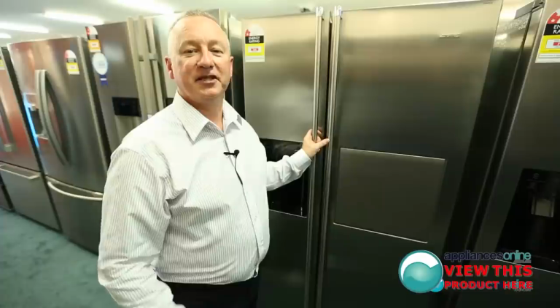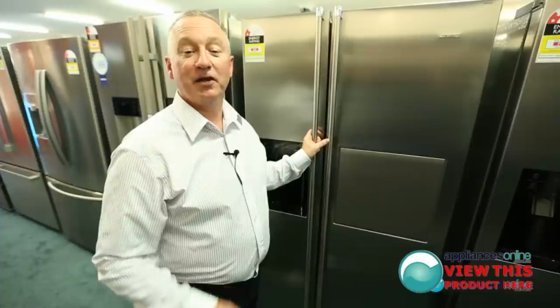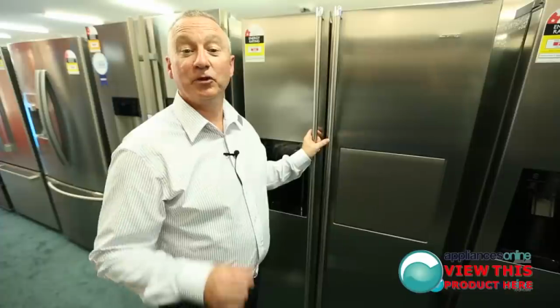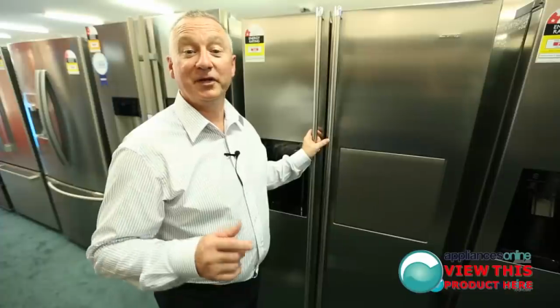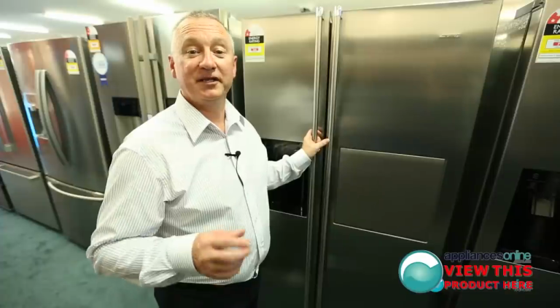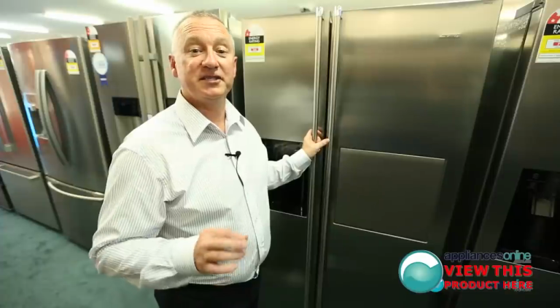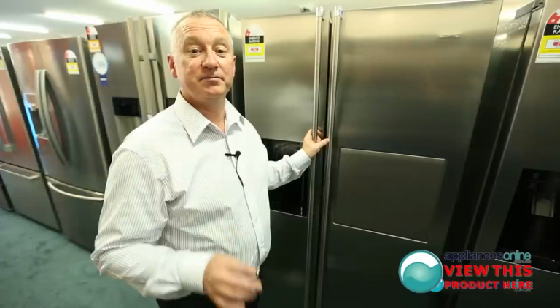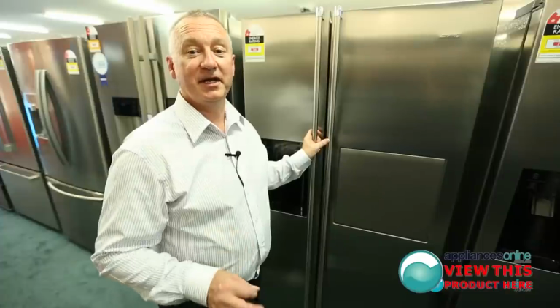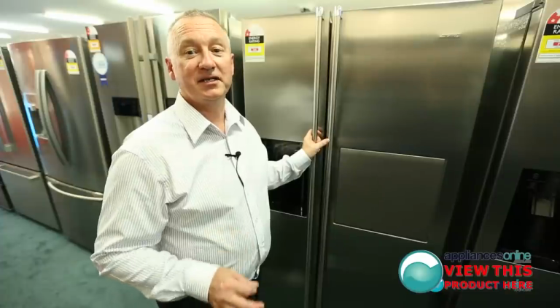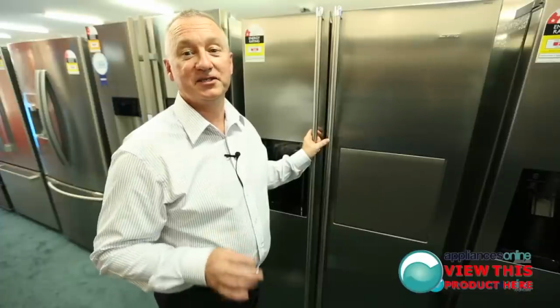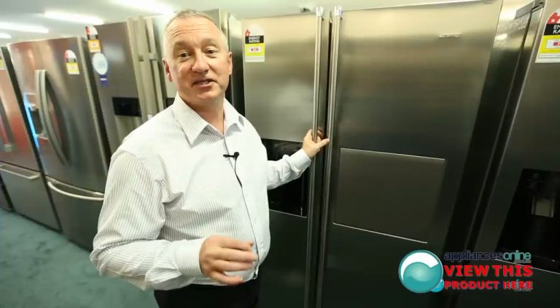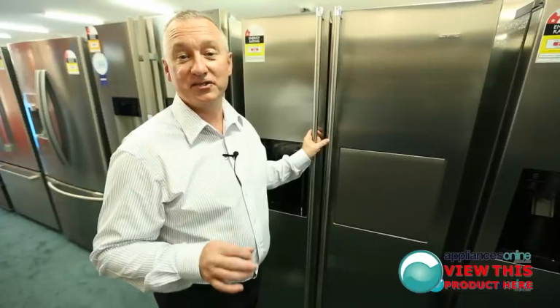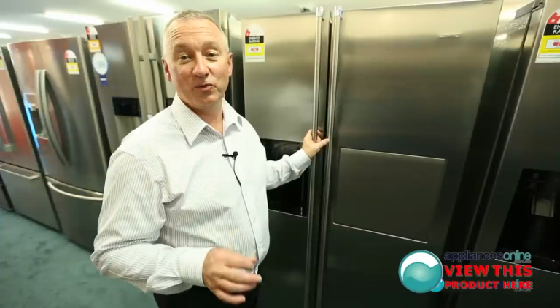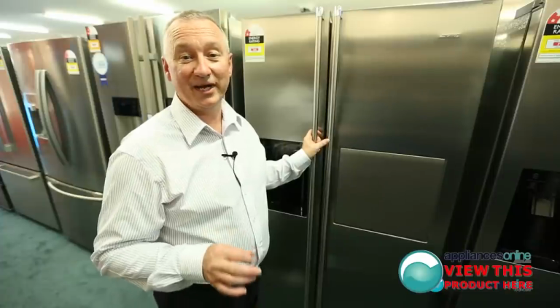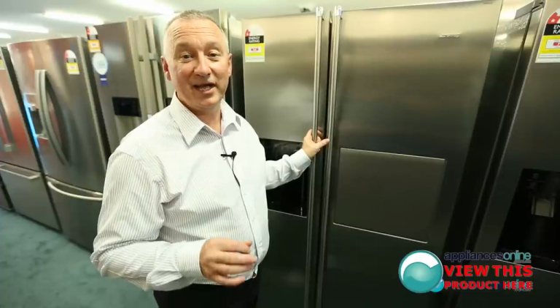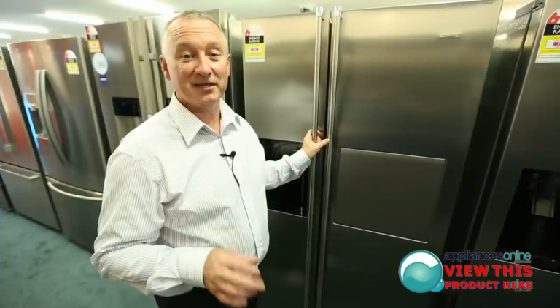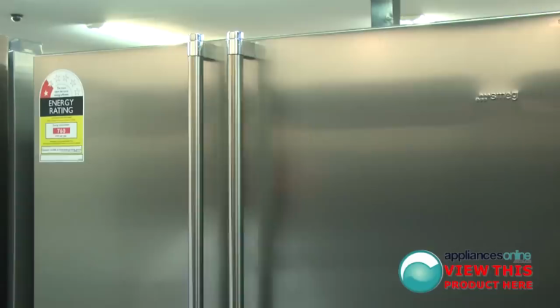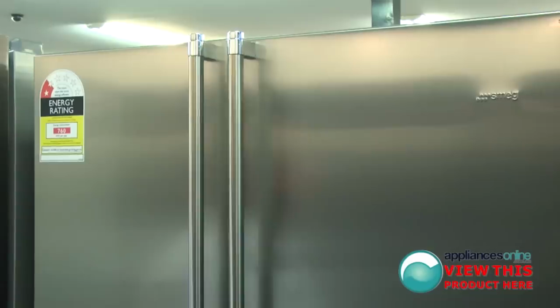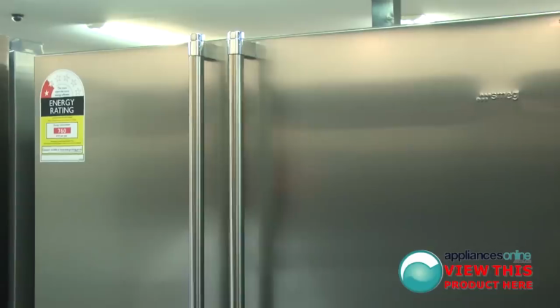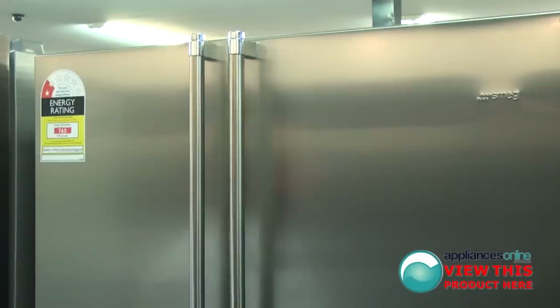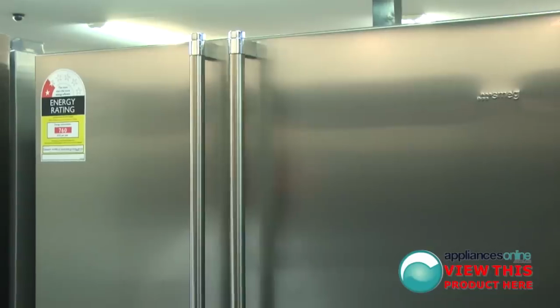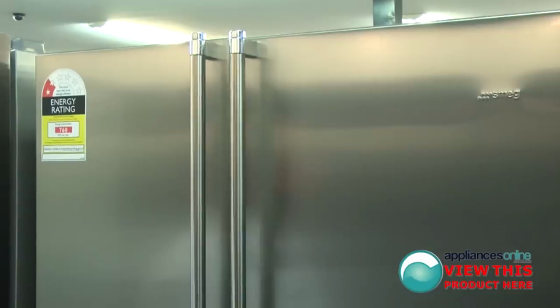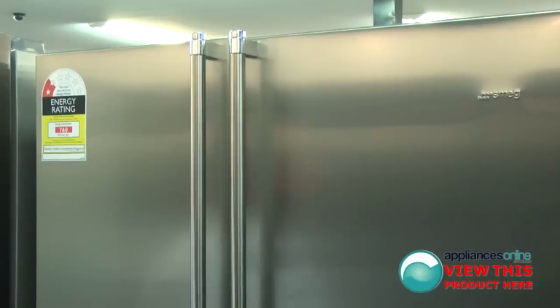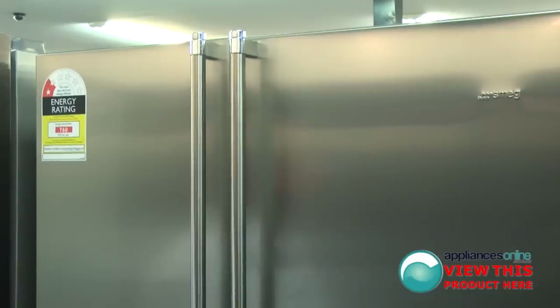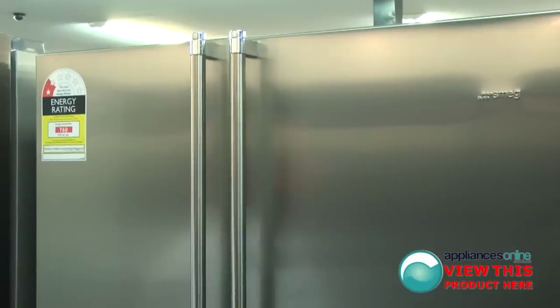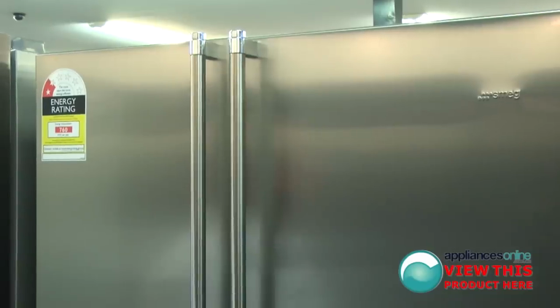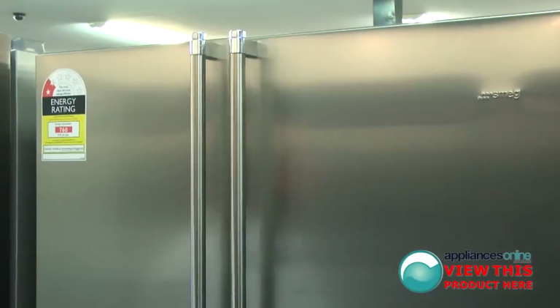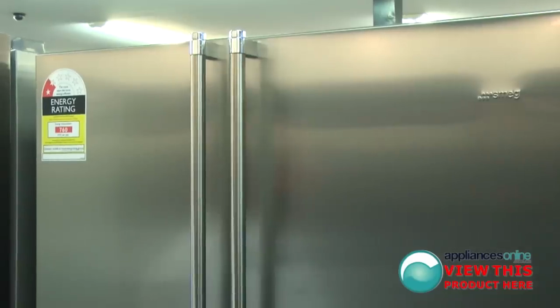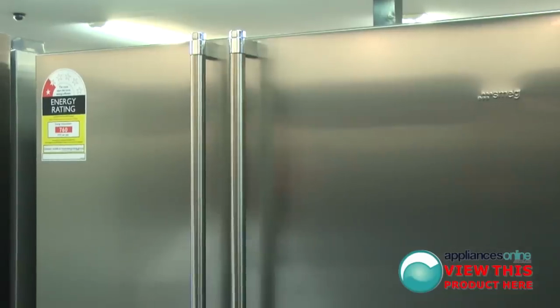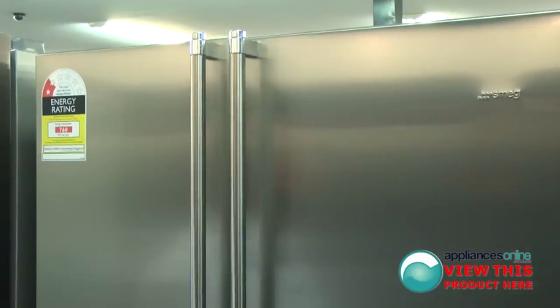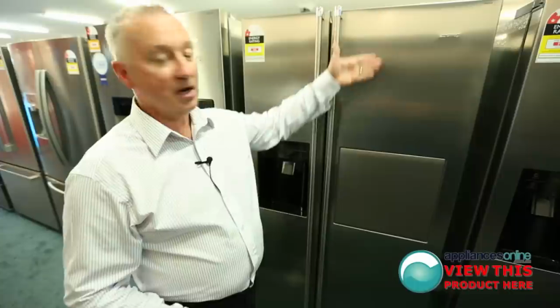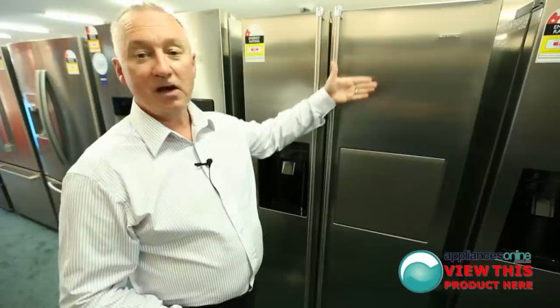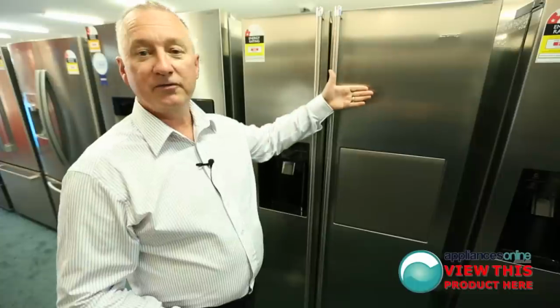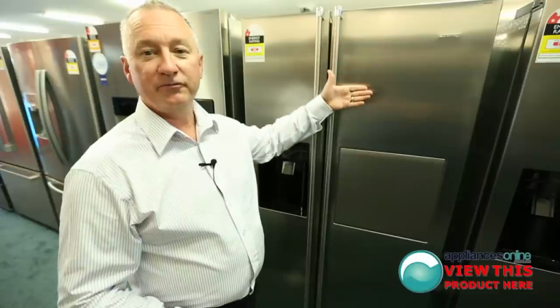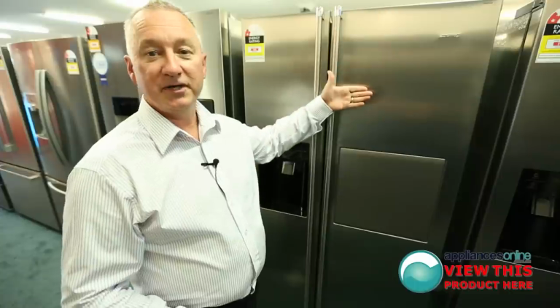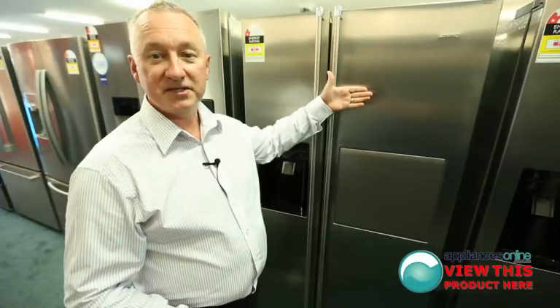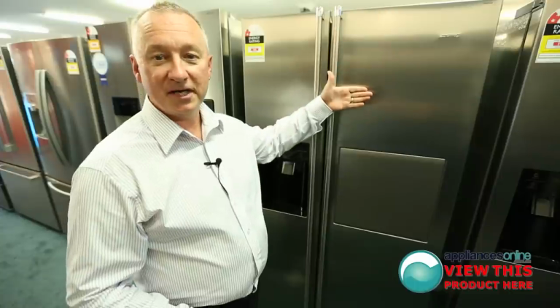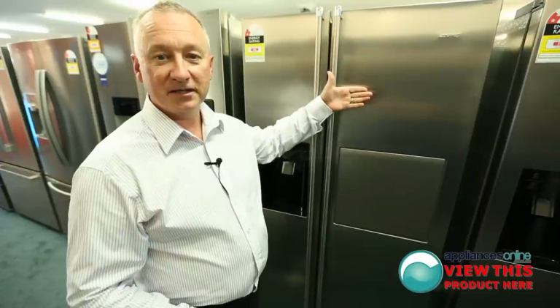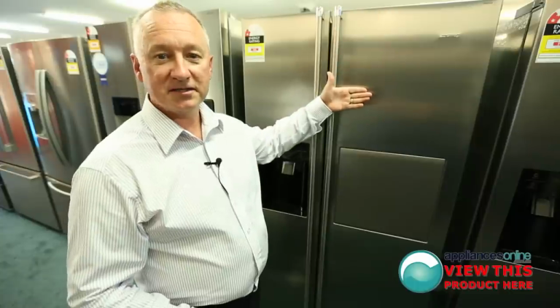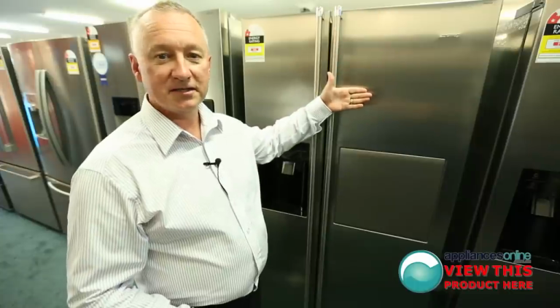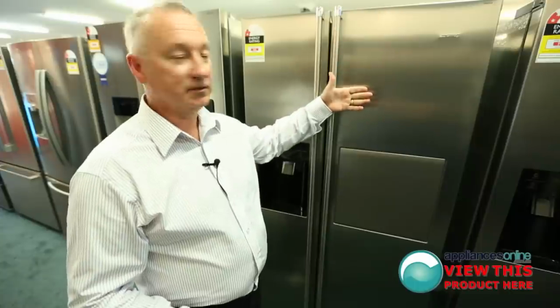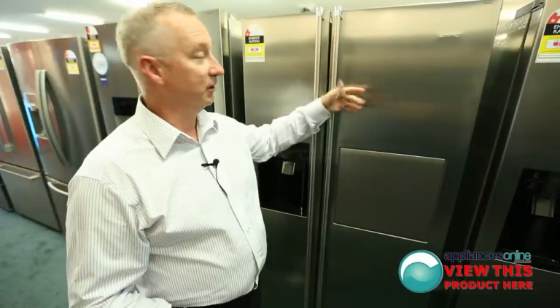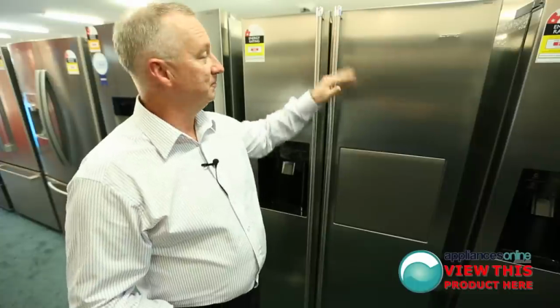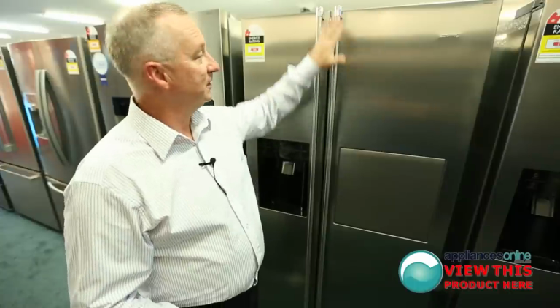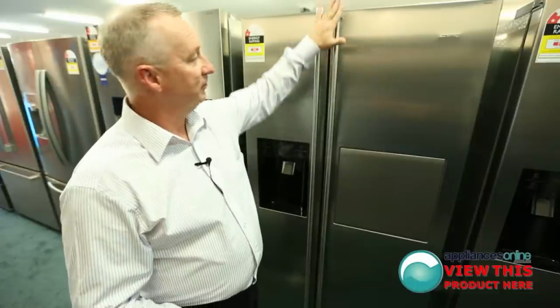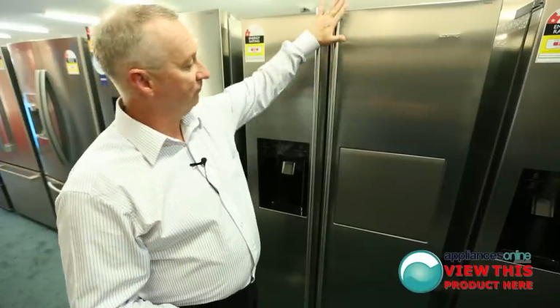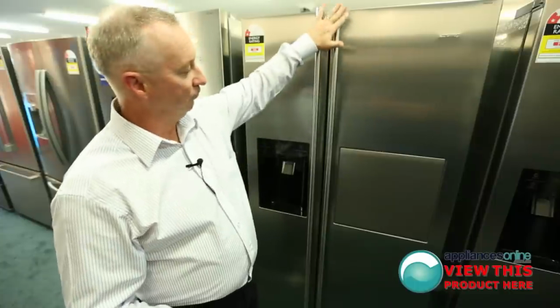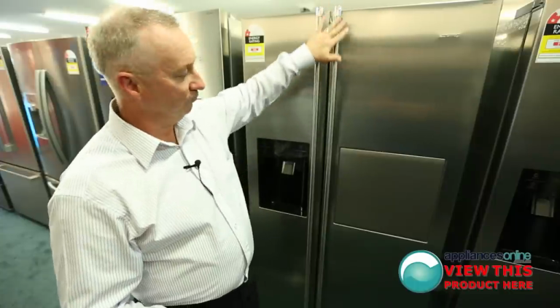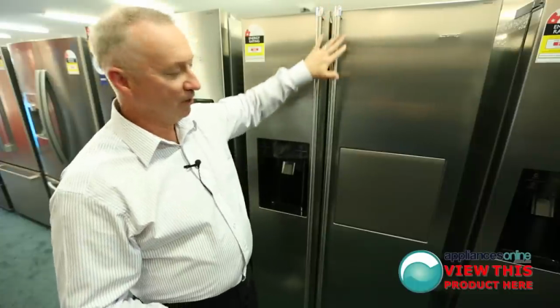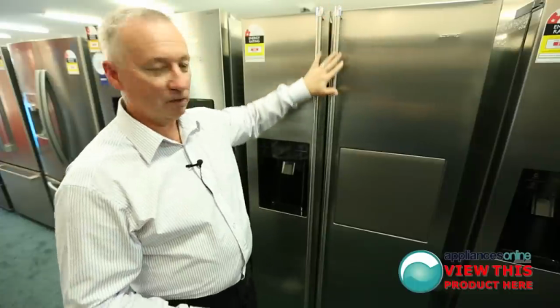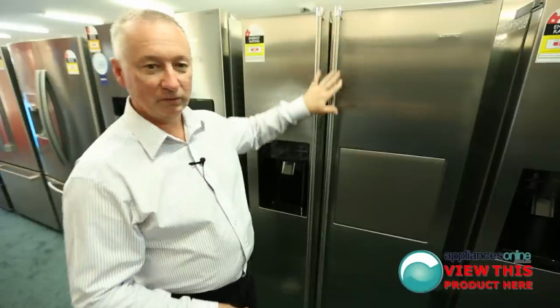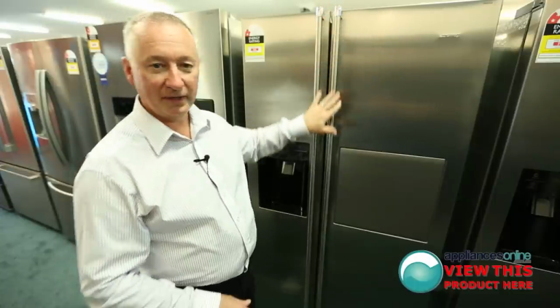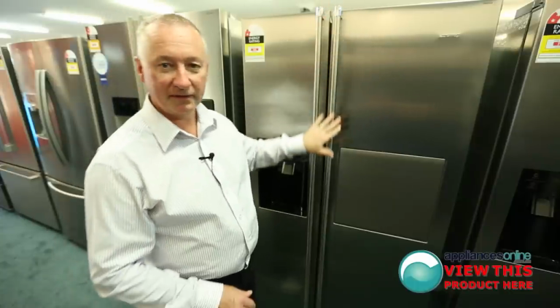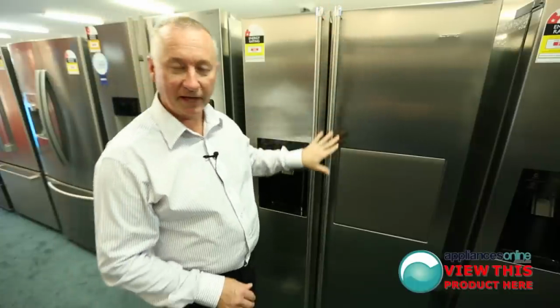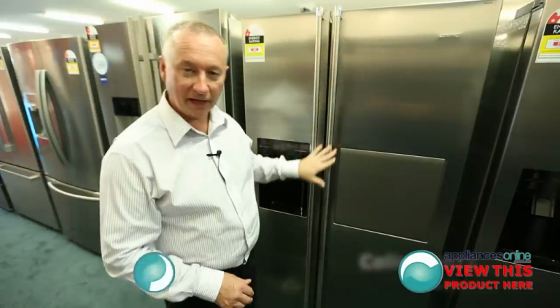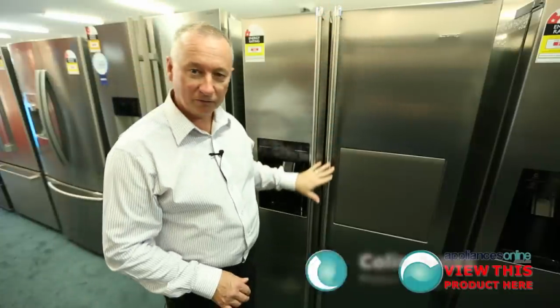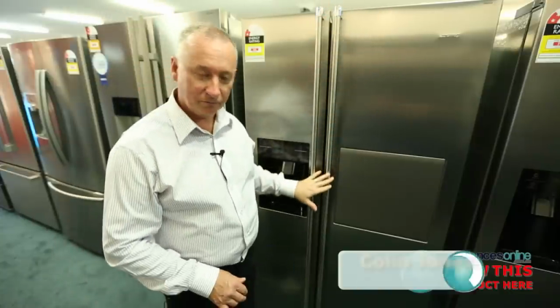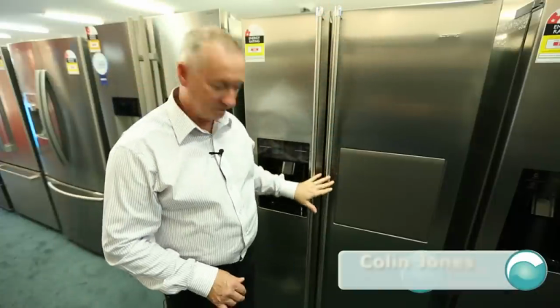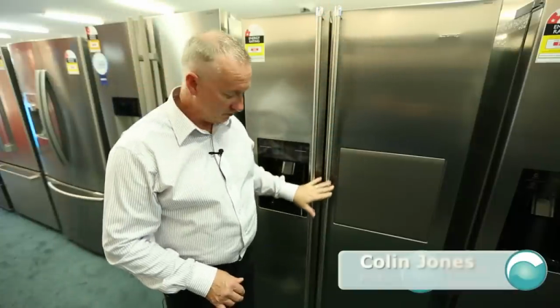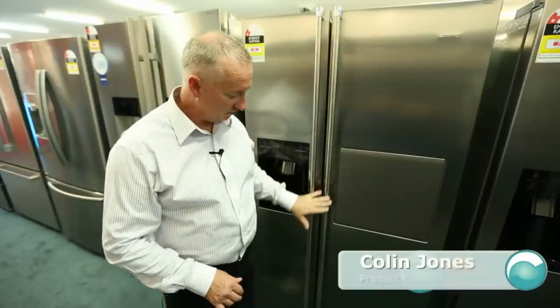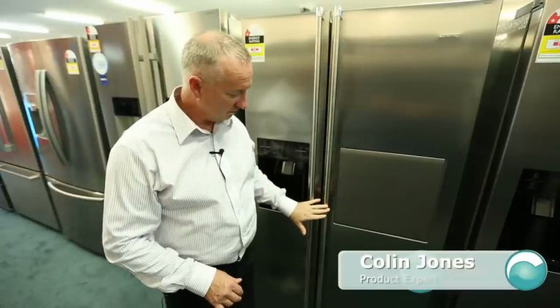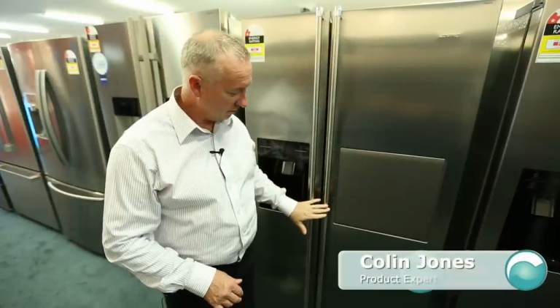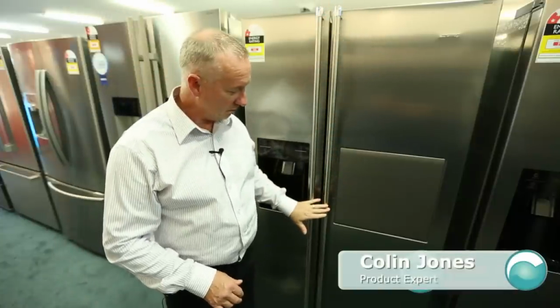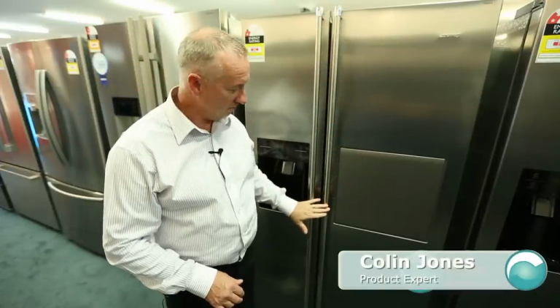Today we're looking at the Smeg 620x — frost free, mark free stainless steel, with a full pole length handle from top to bottom.